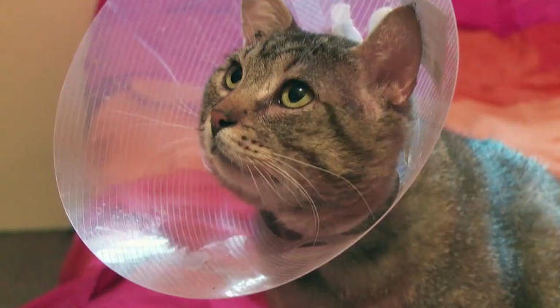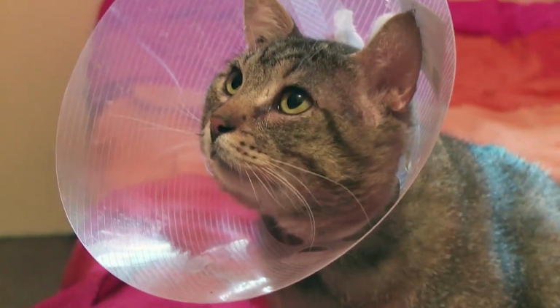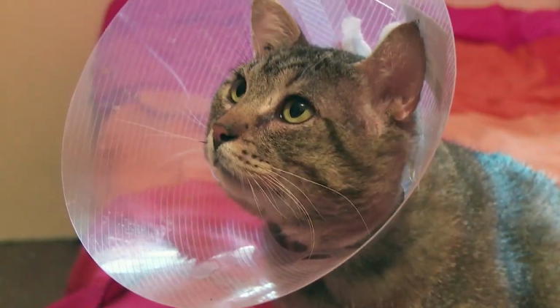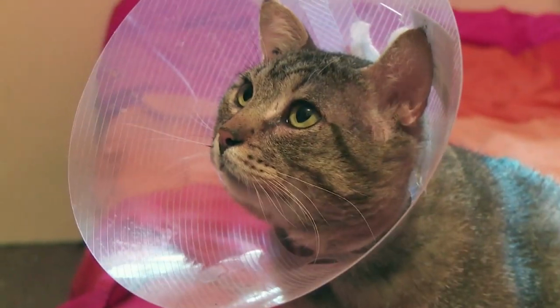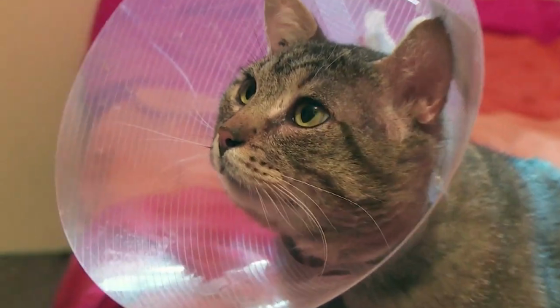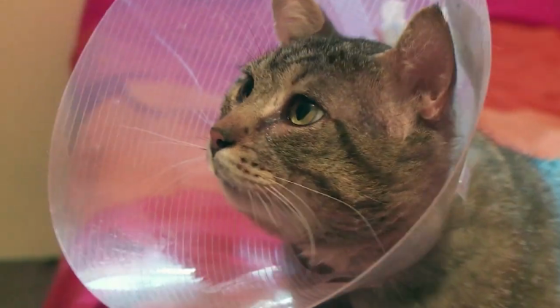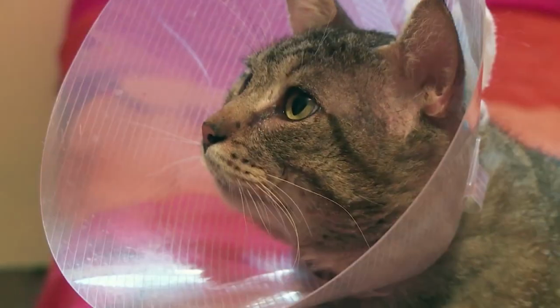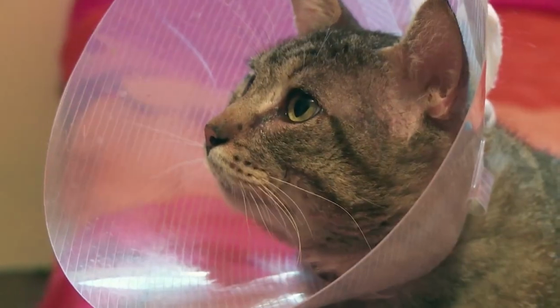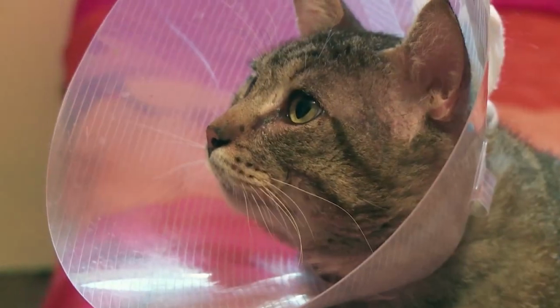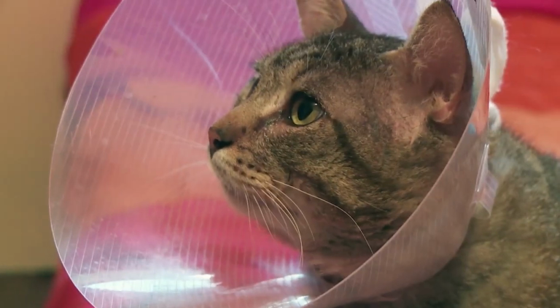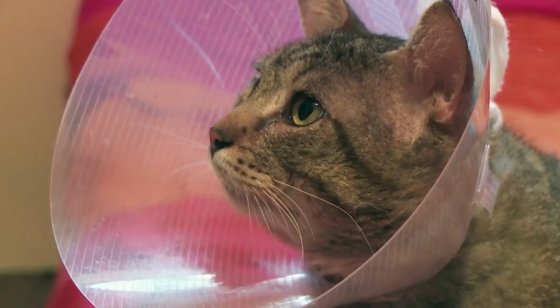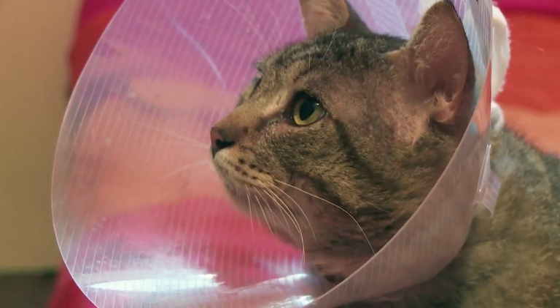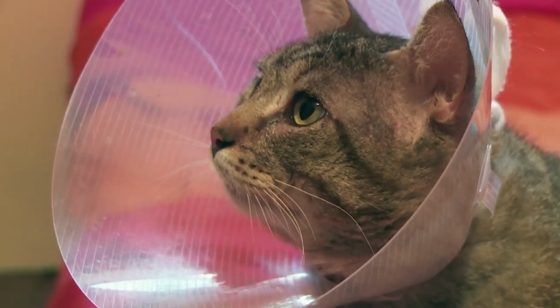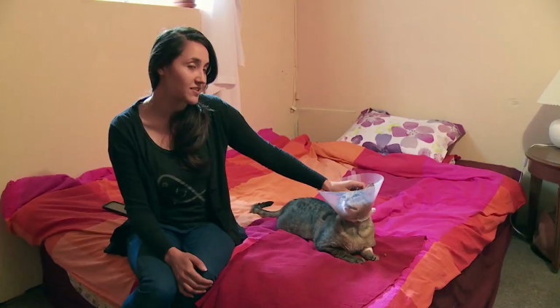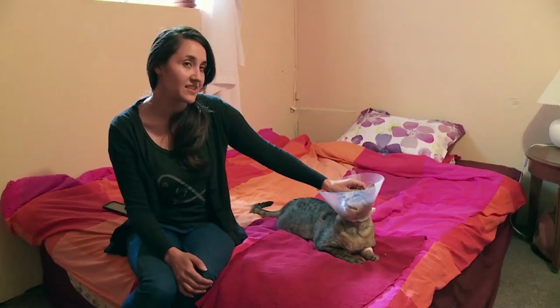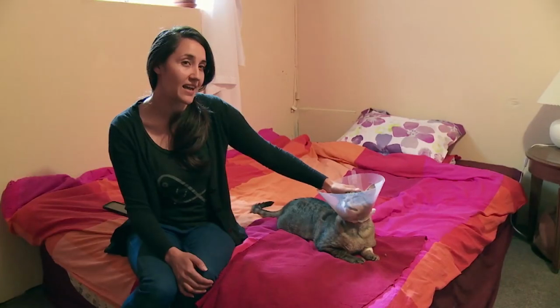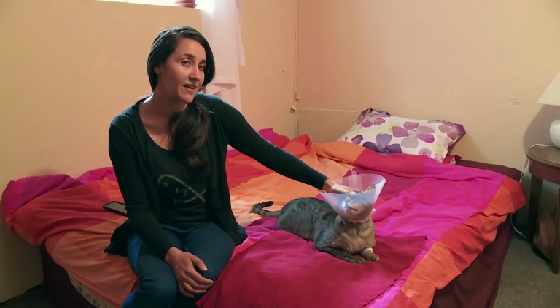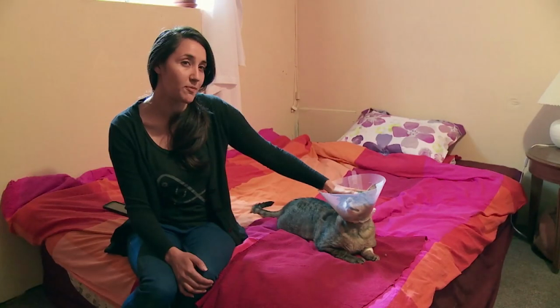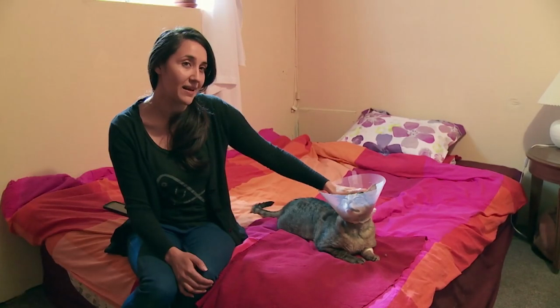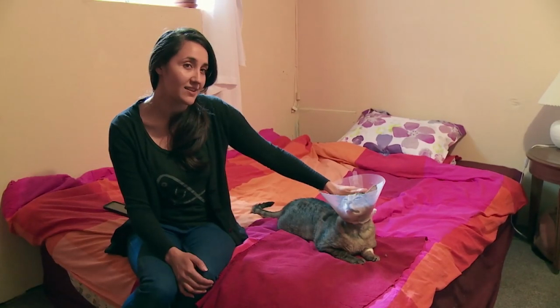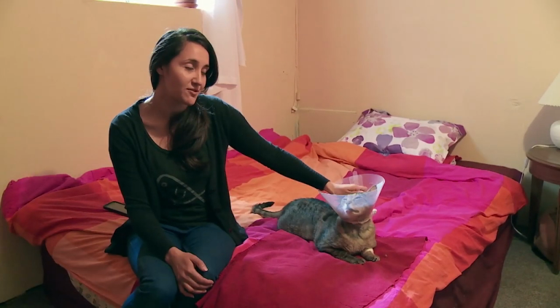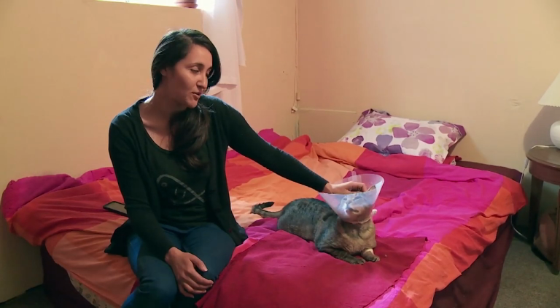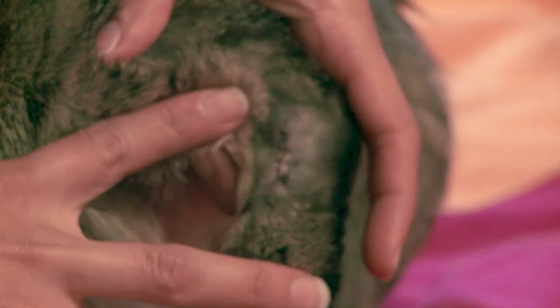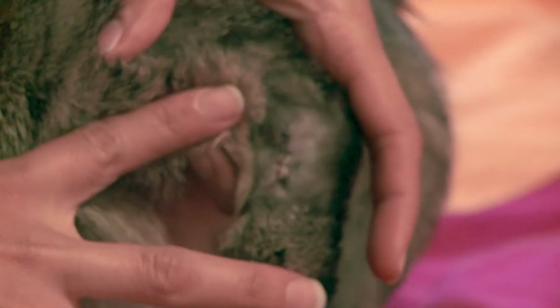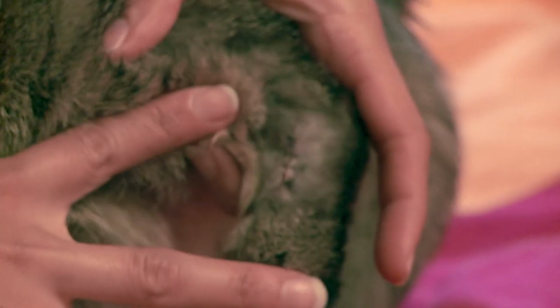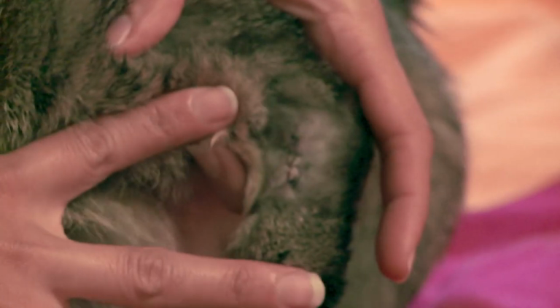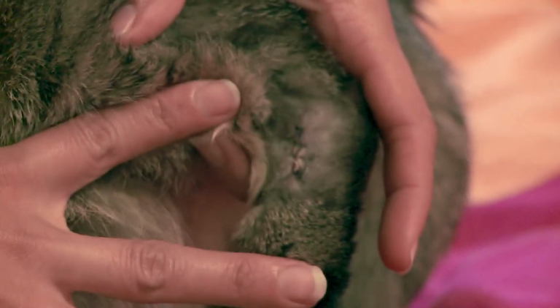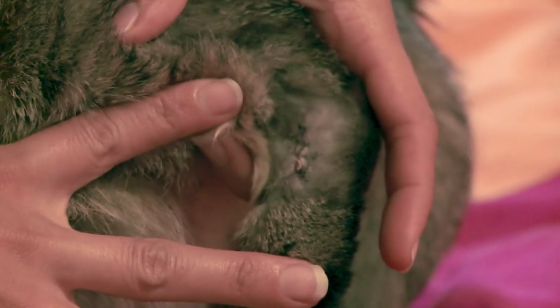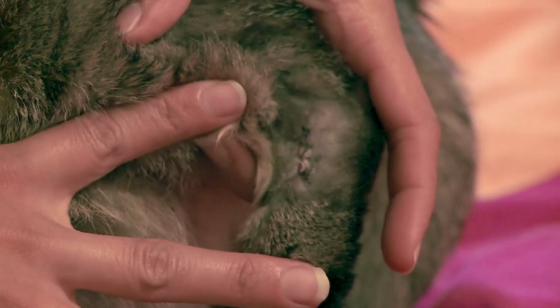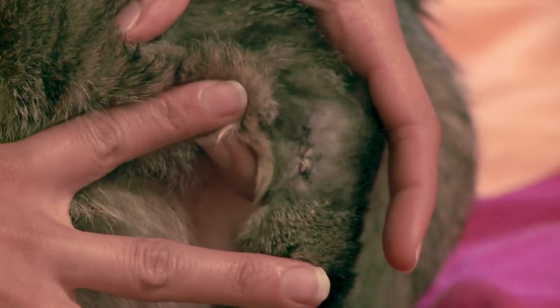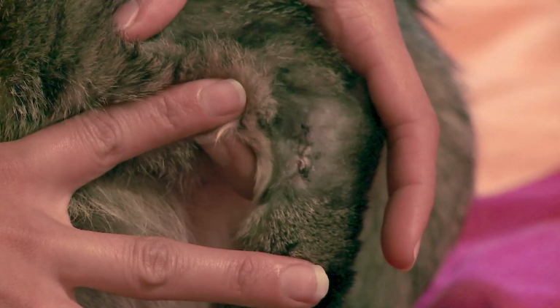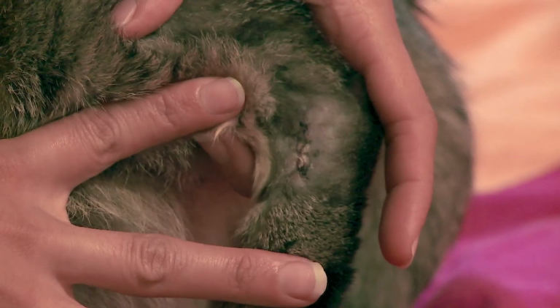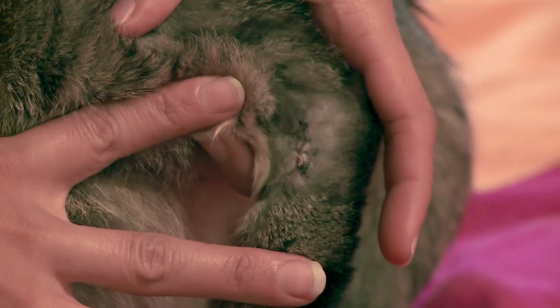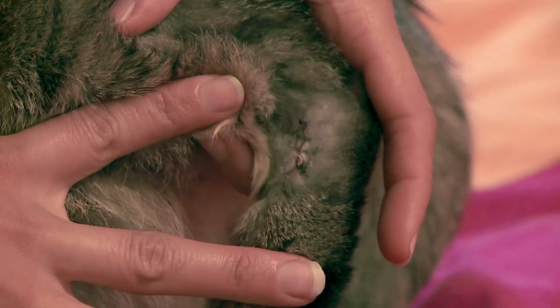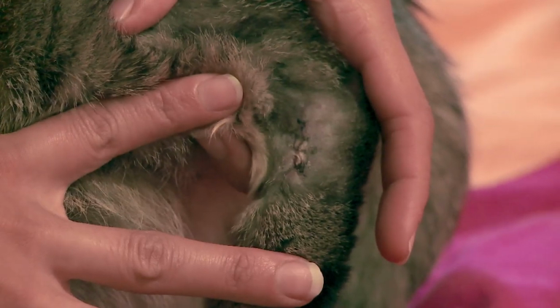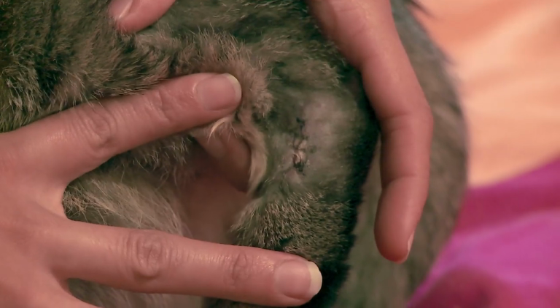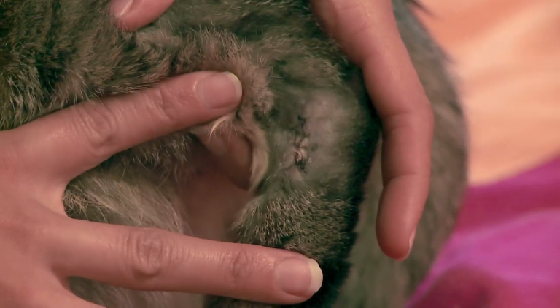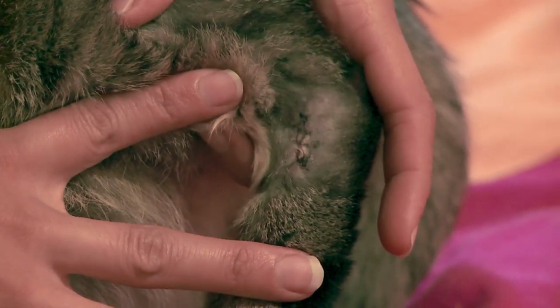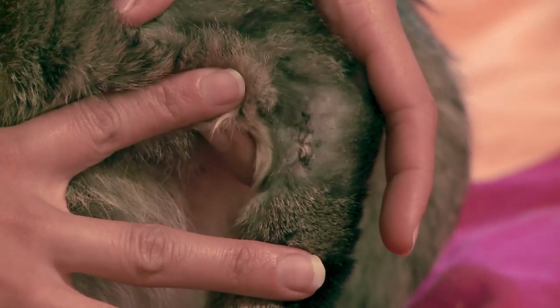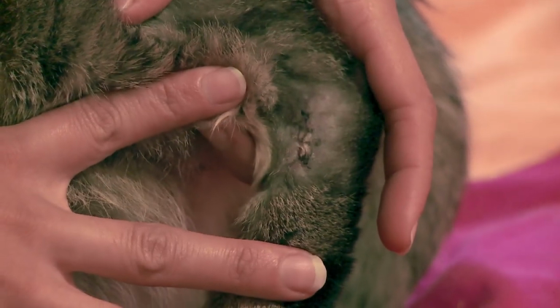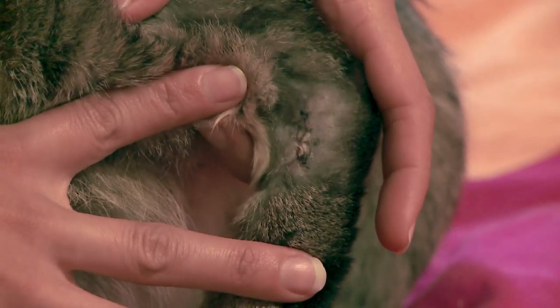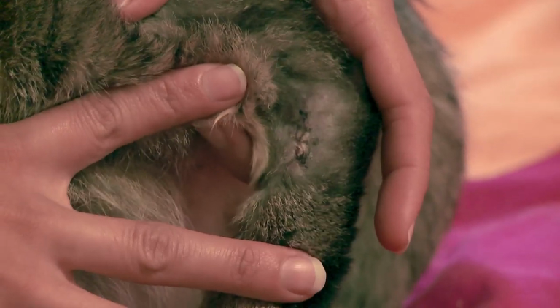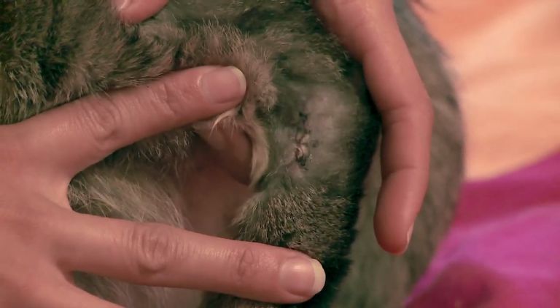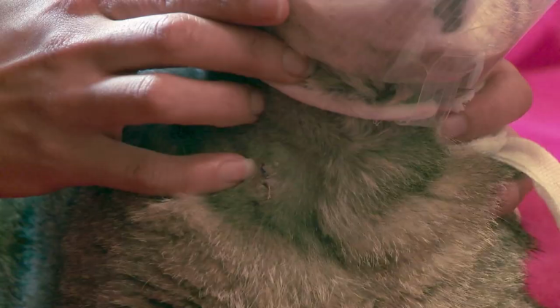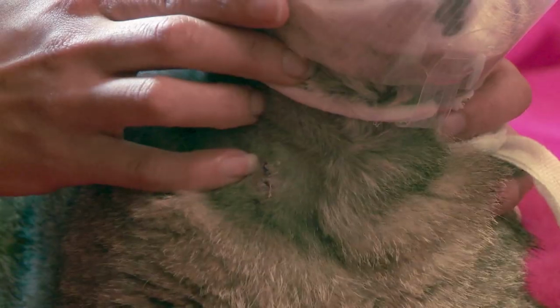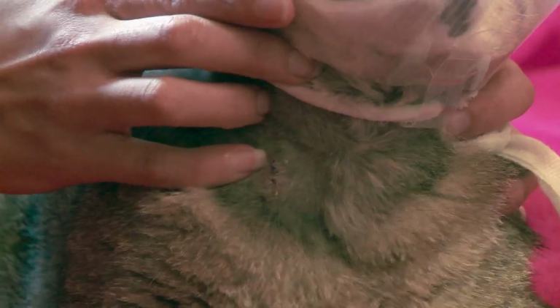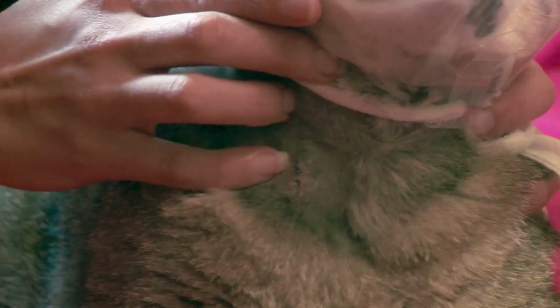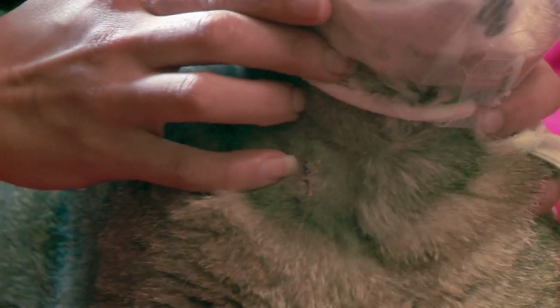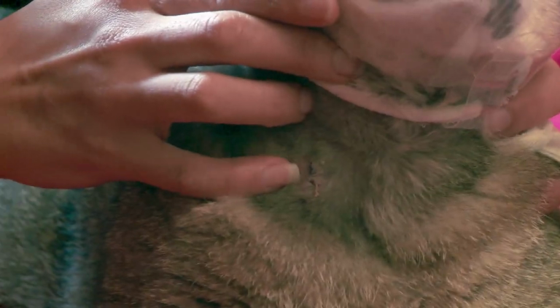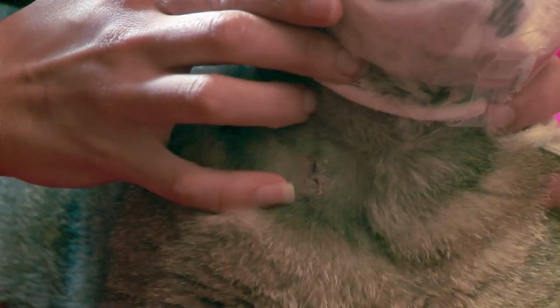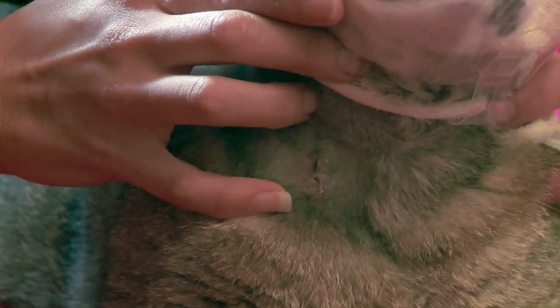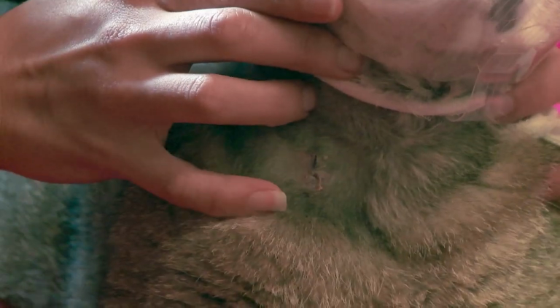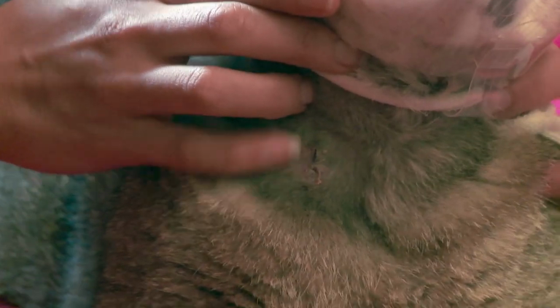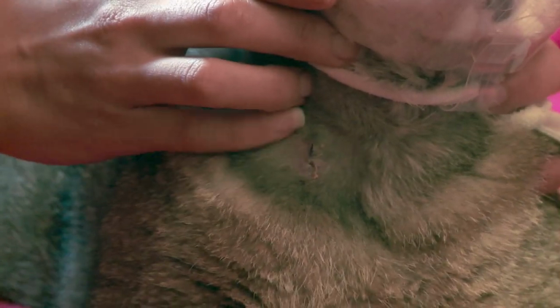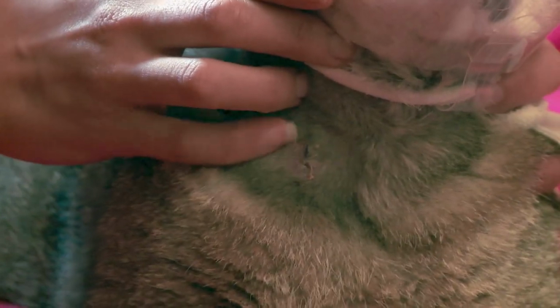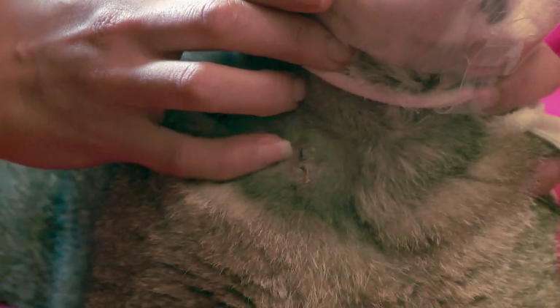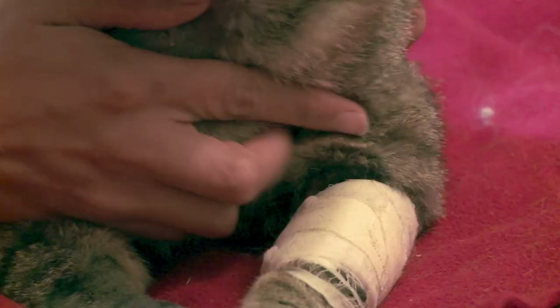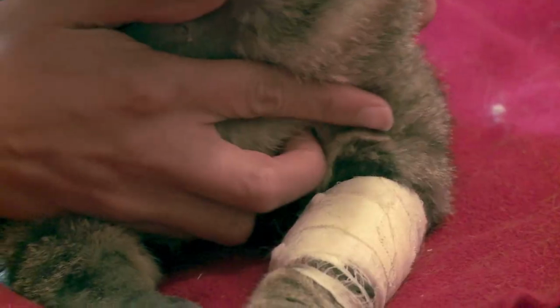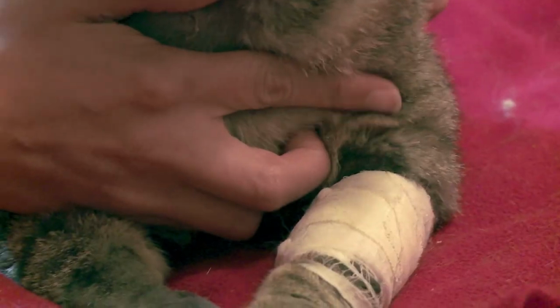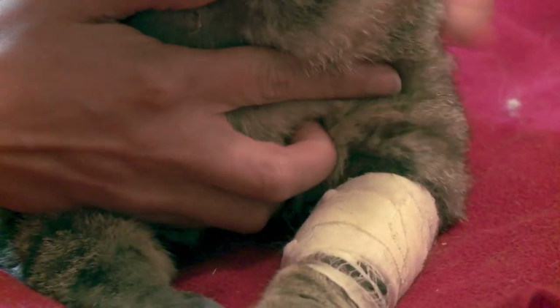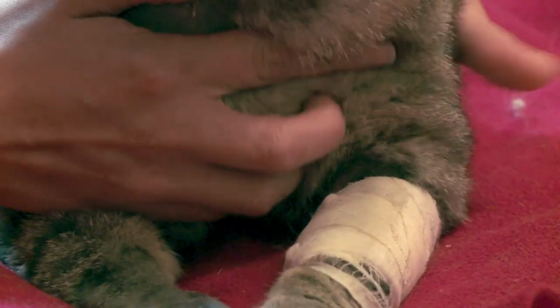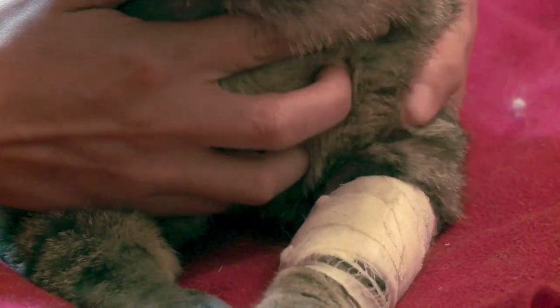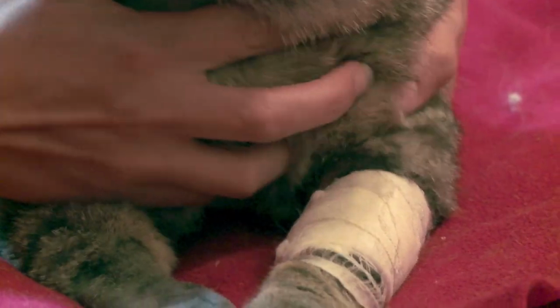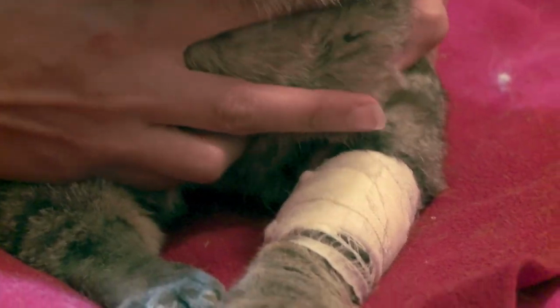He's had his second surgery to have the pellets removed, and he's got shaved patches all over him, but he's healing up really well and doing really well.